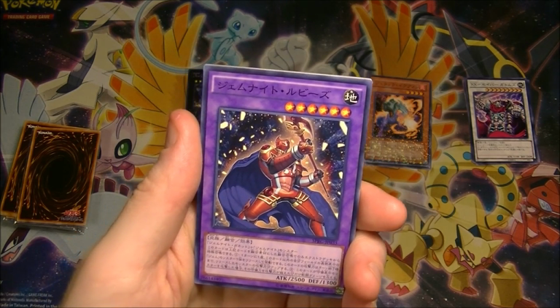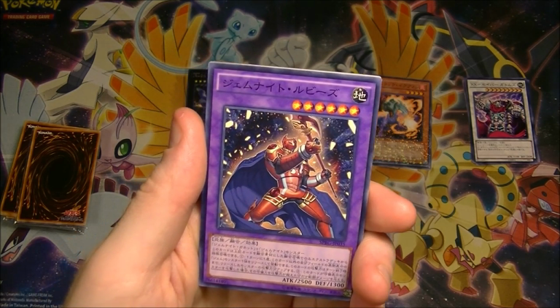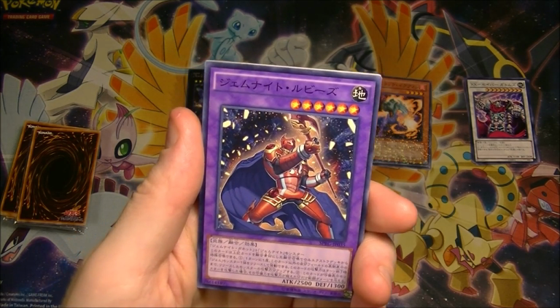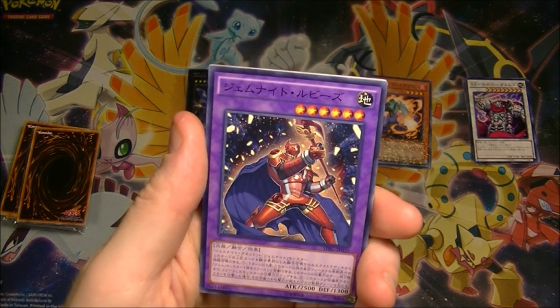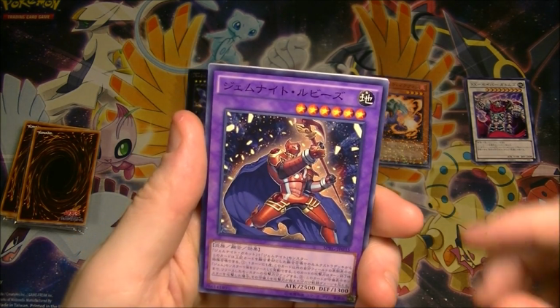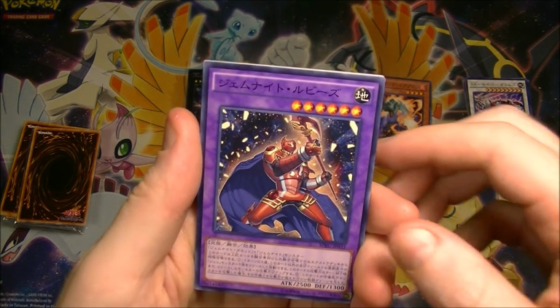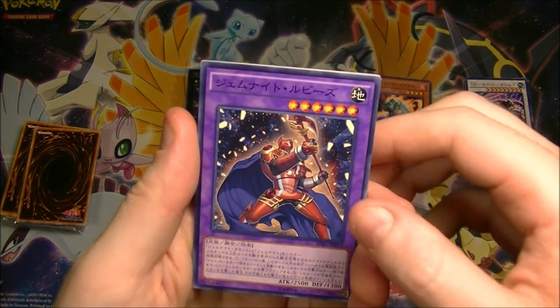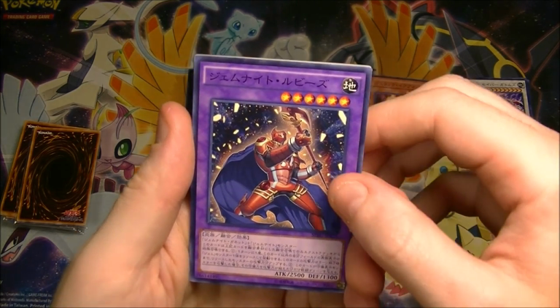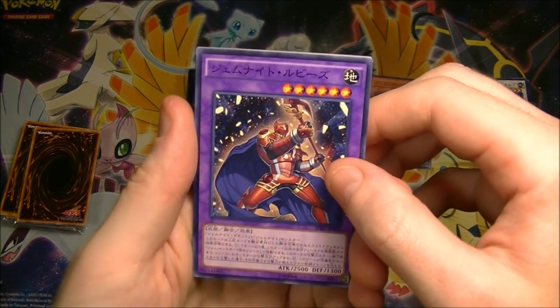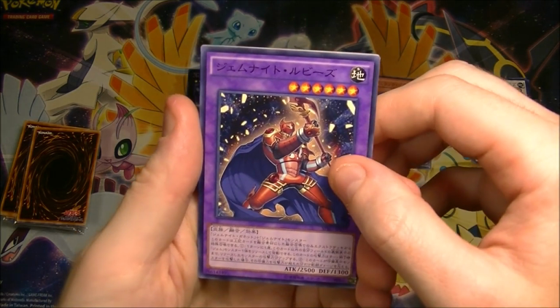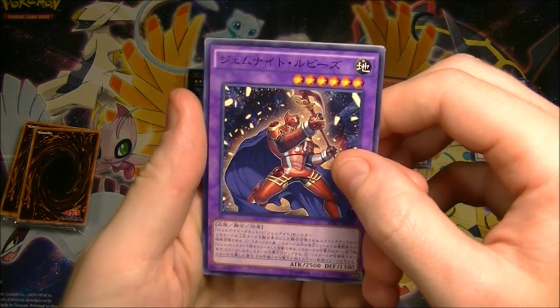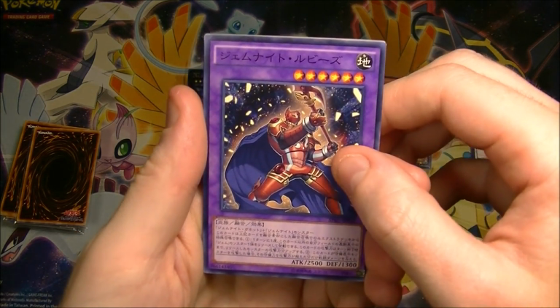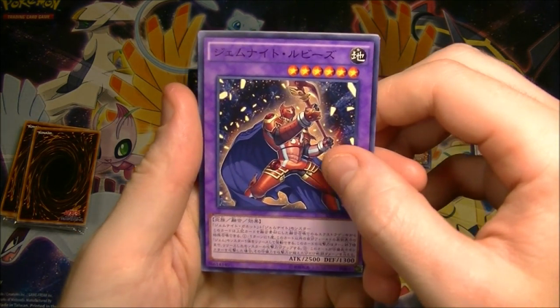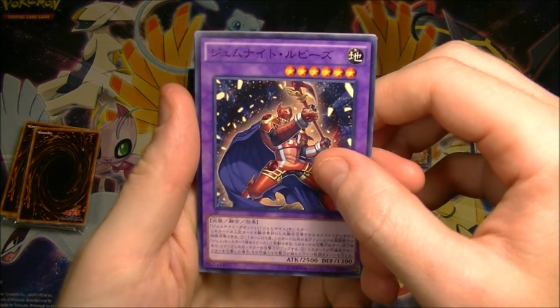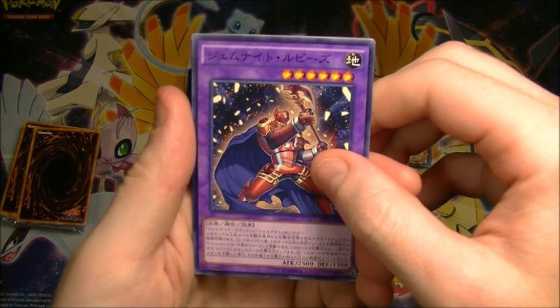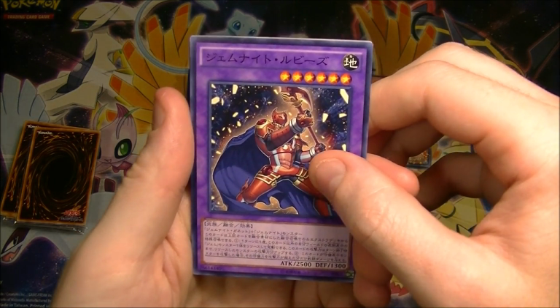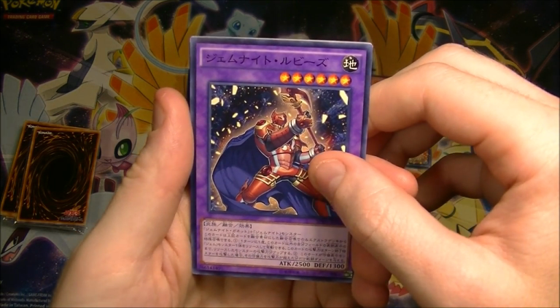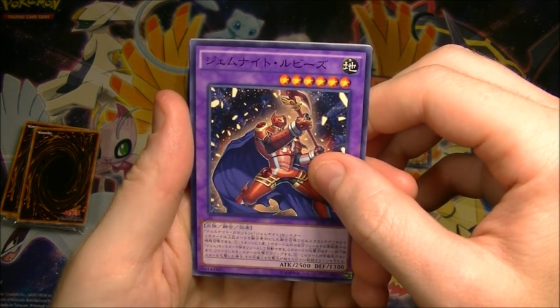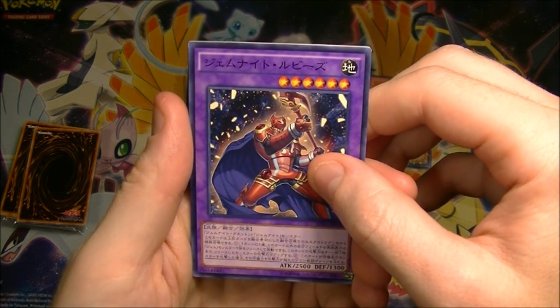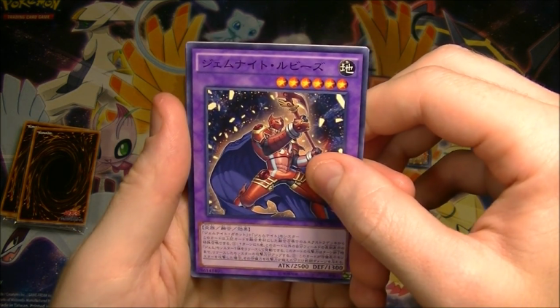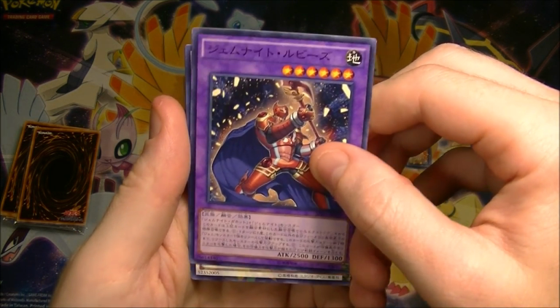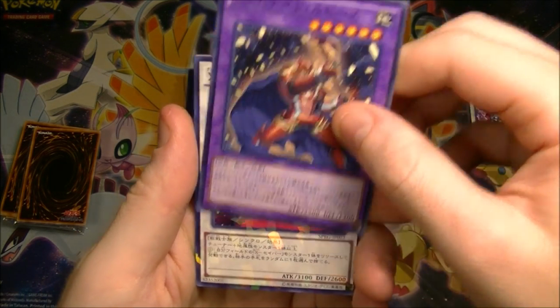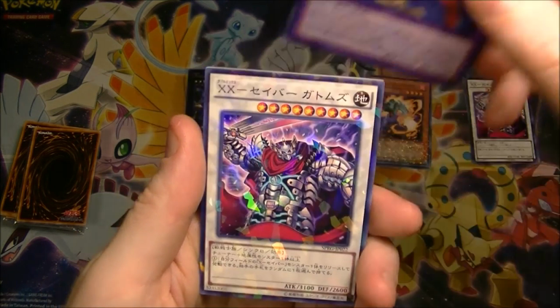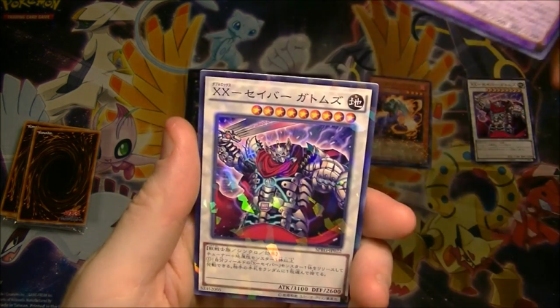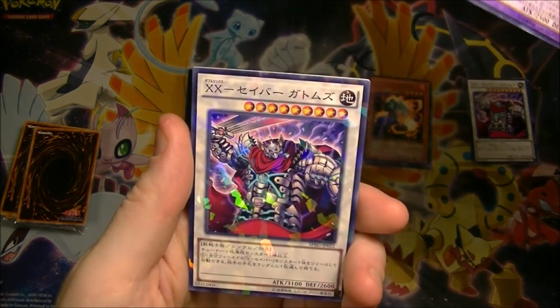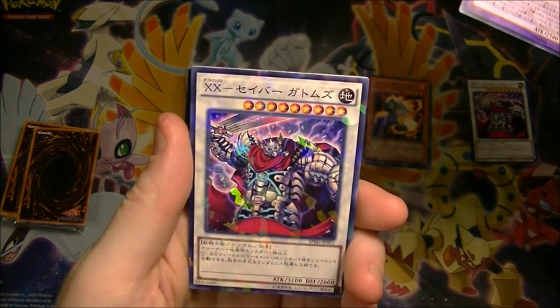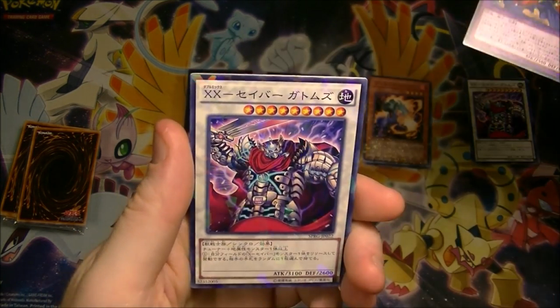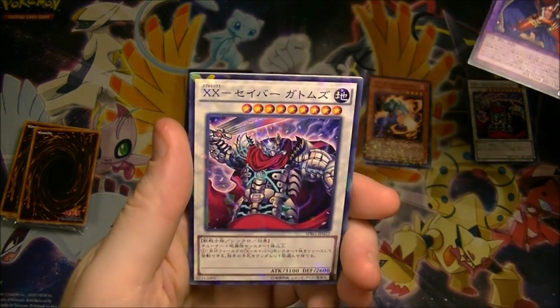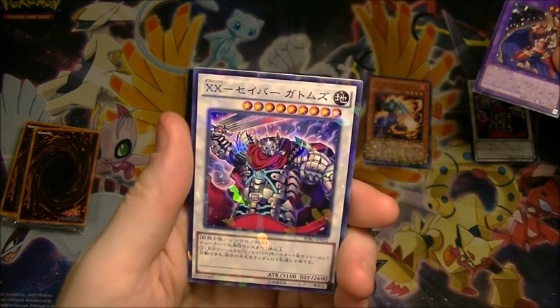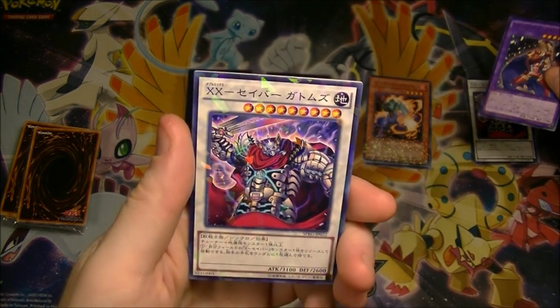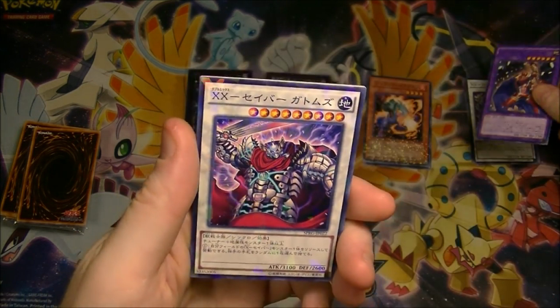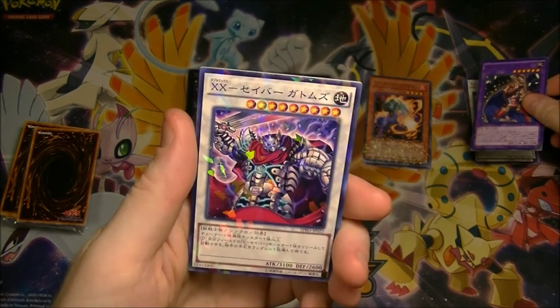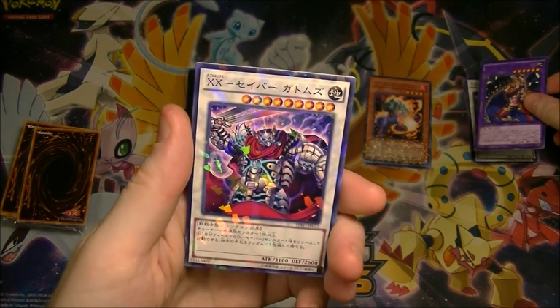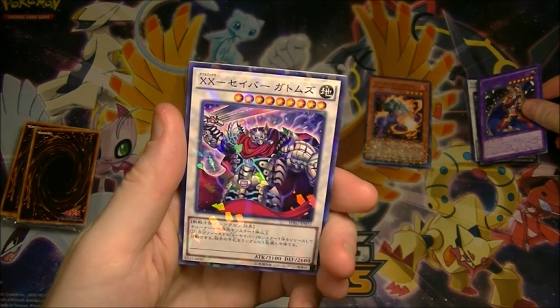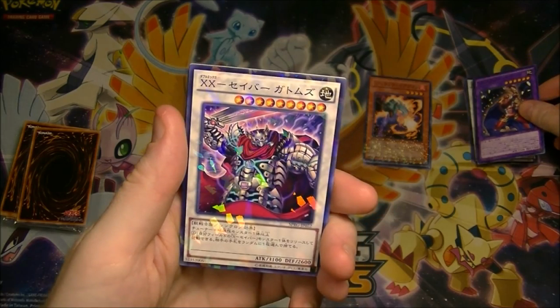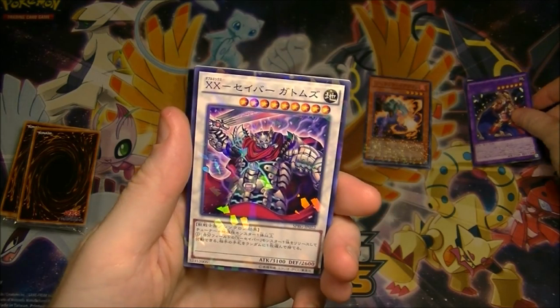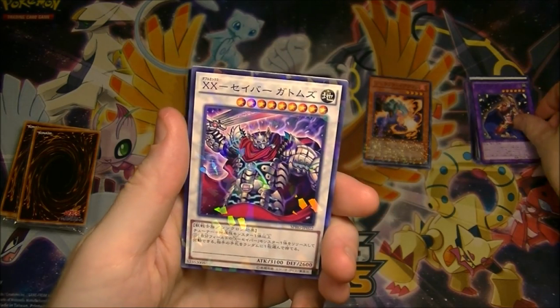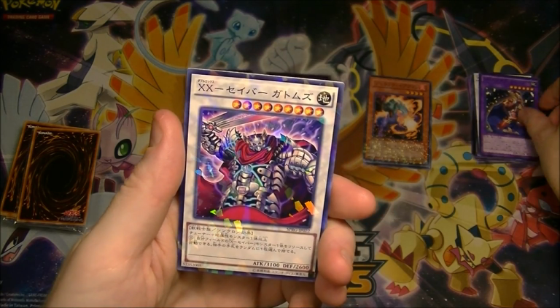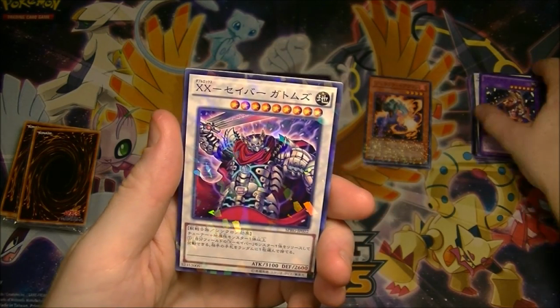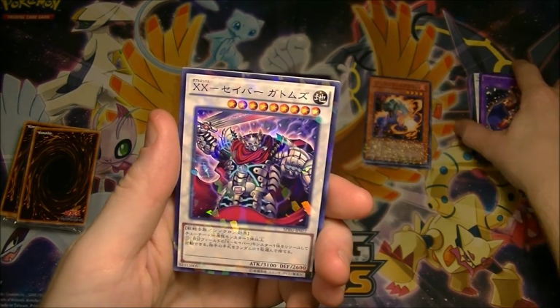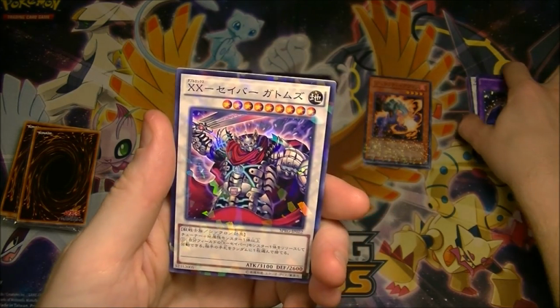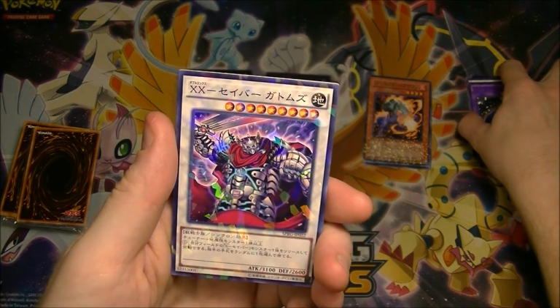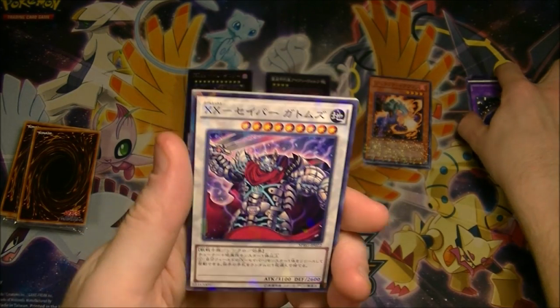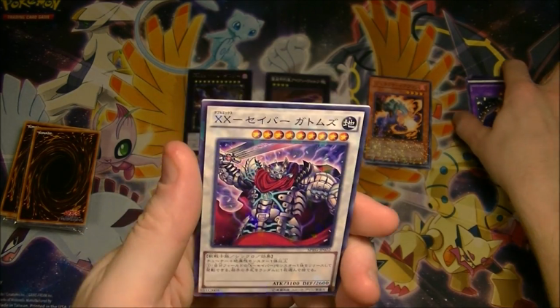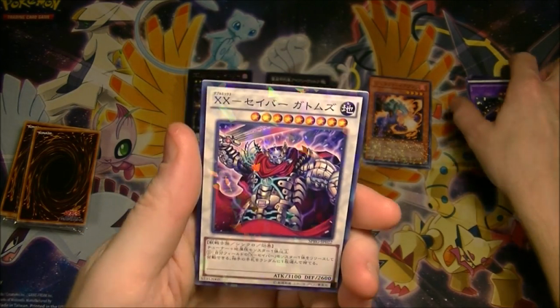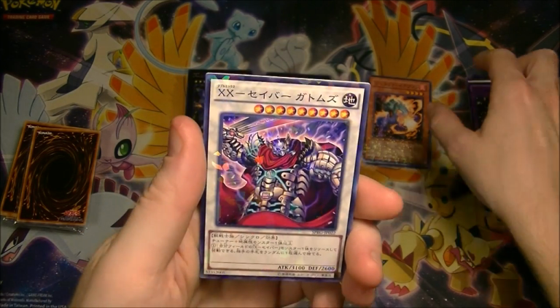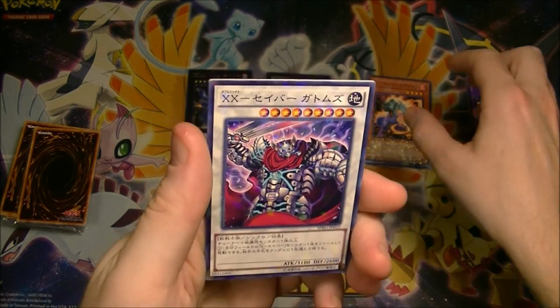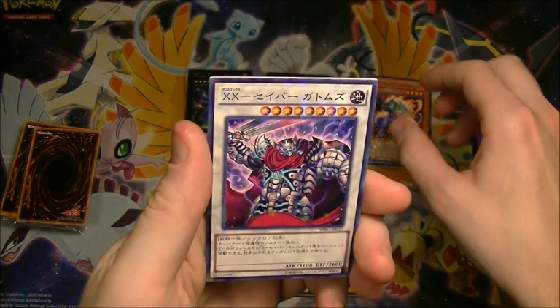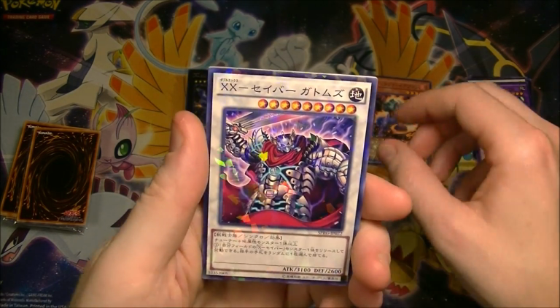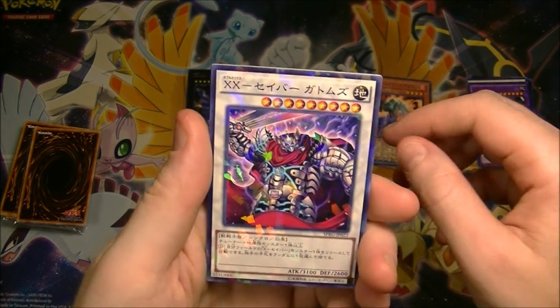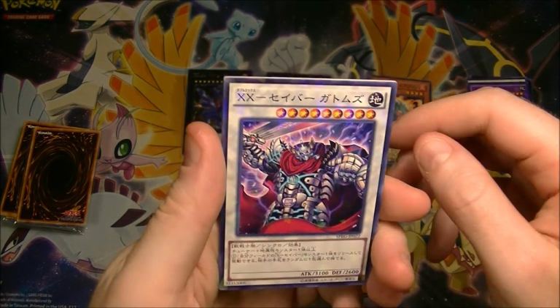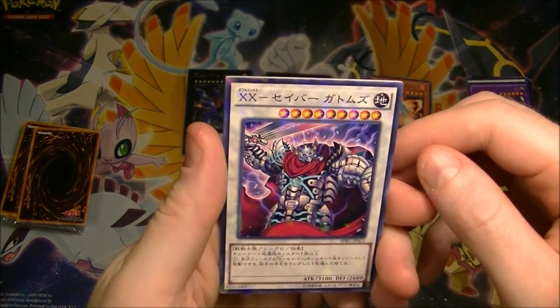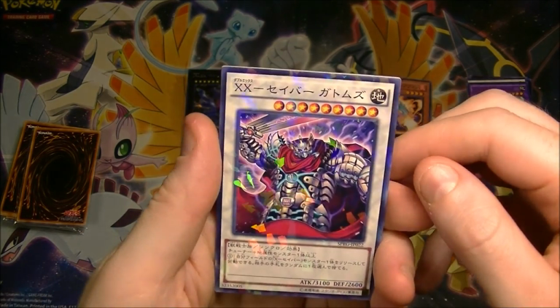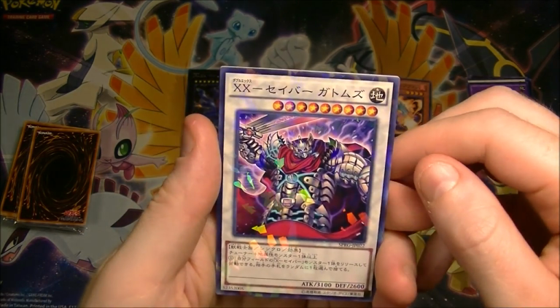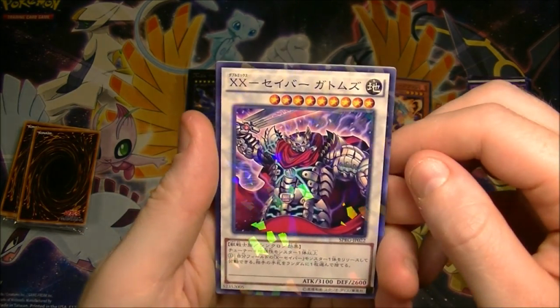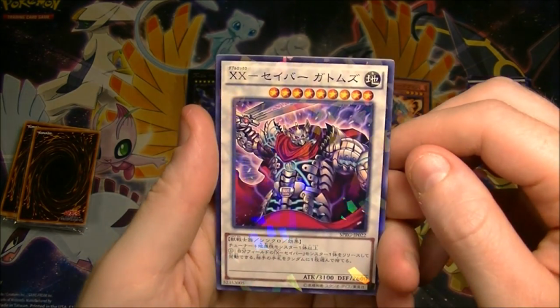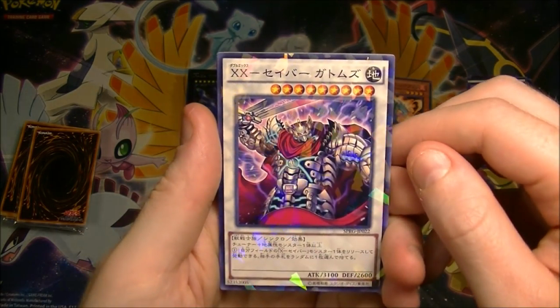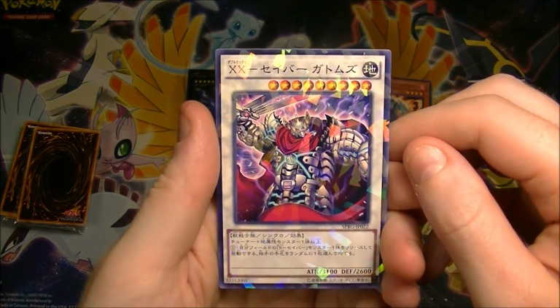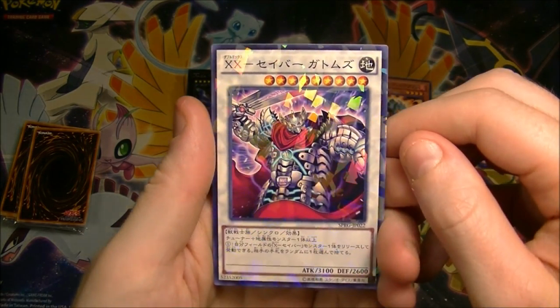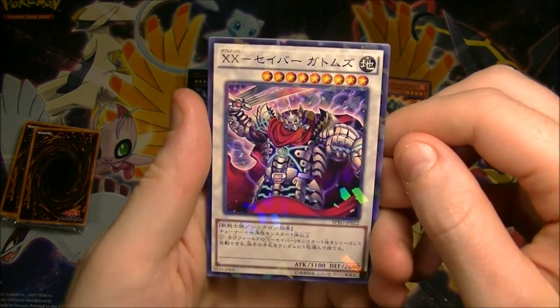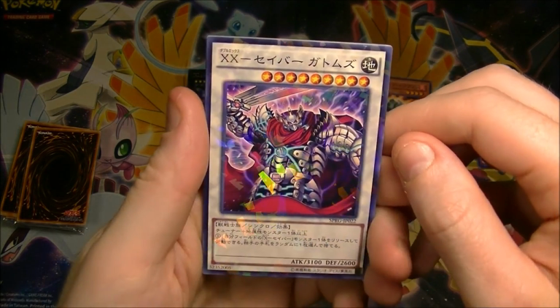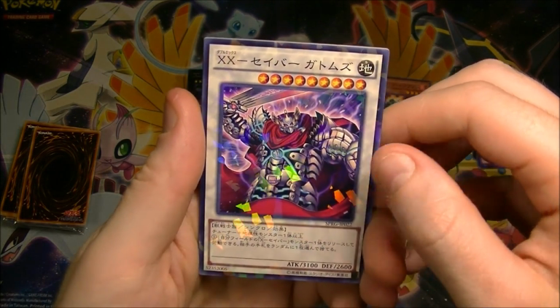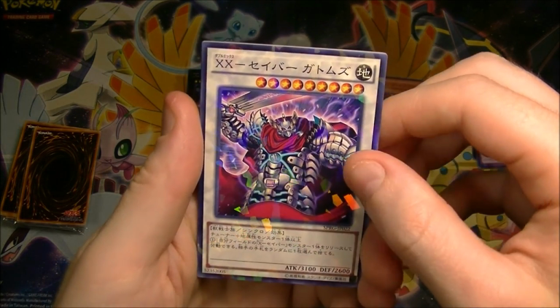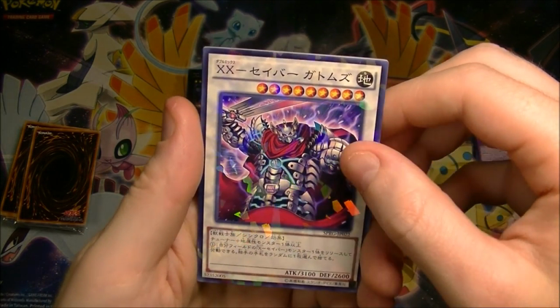If it carries on too long I might stop and continue this later. Oh, we got a nice shiny one — I do like these.